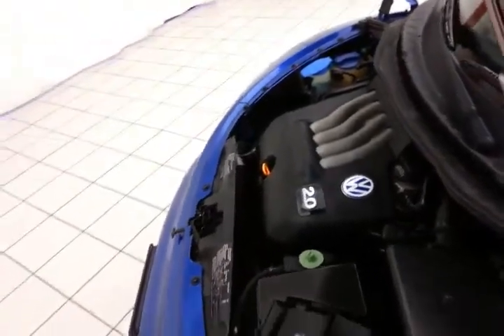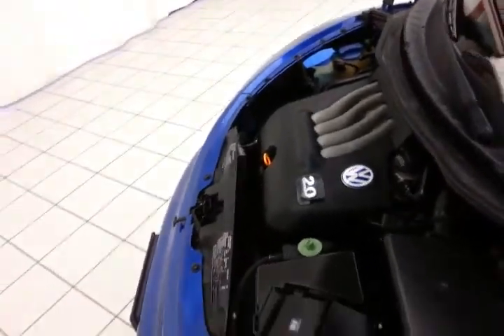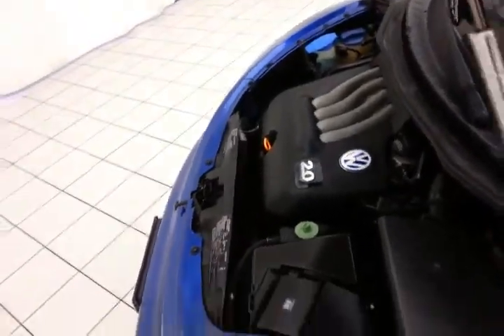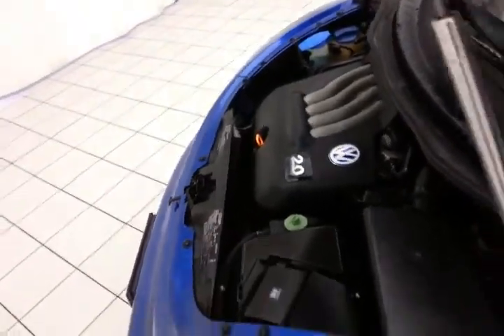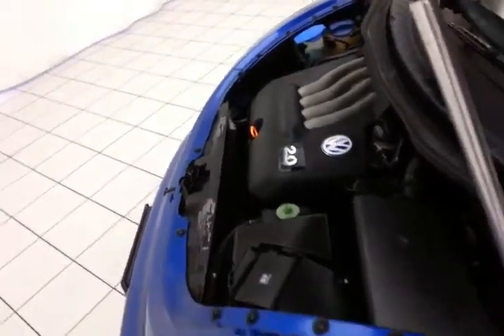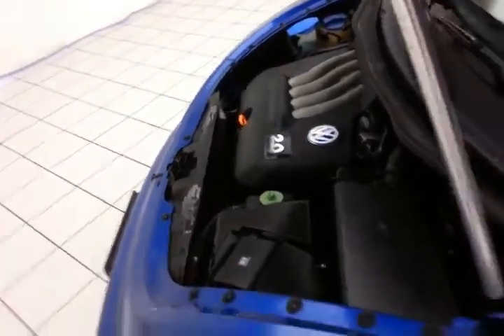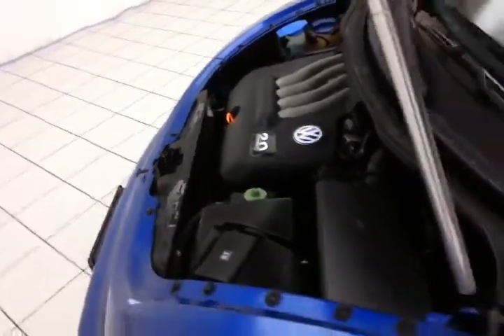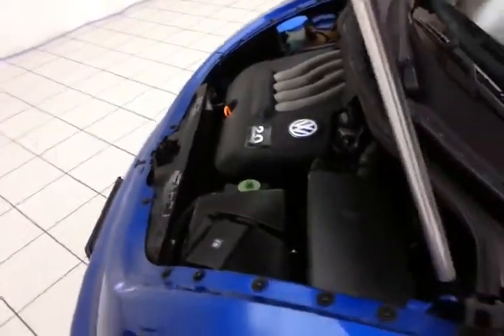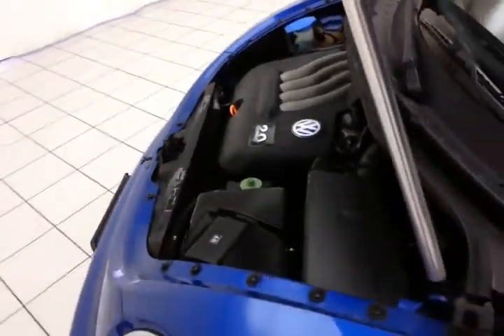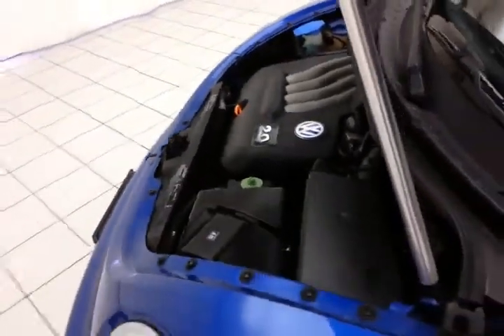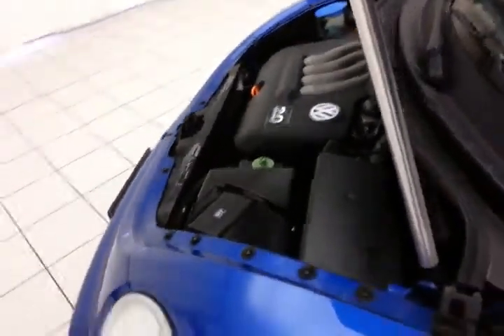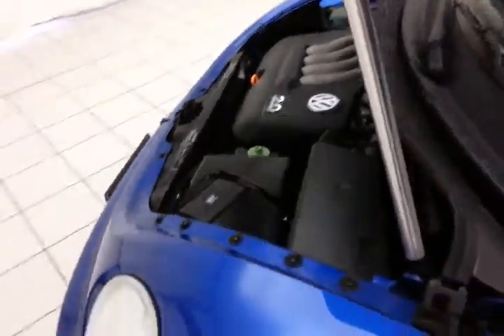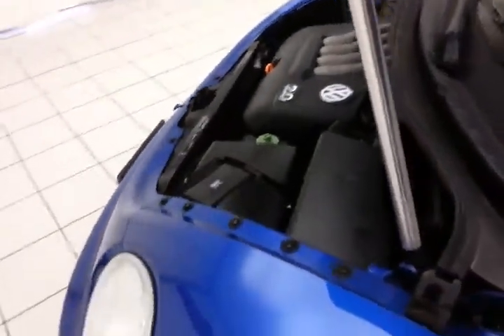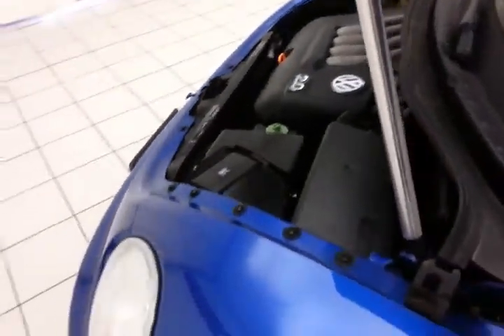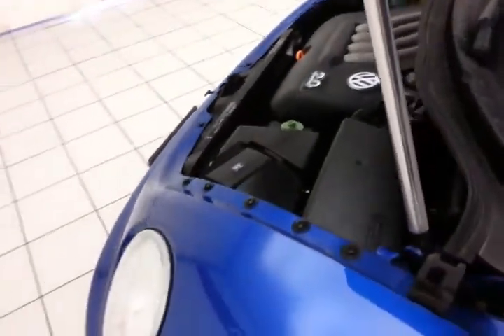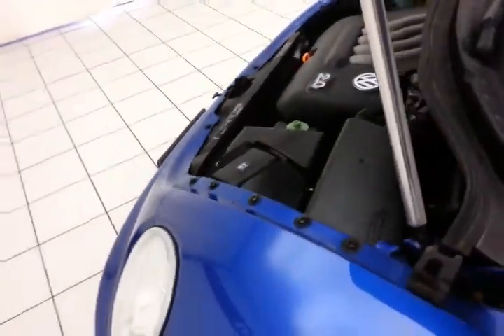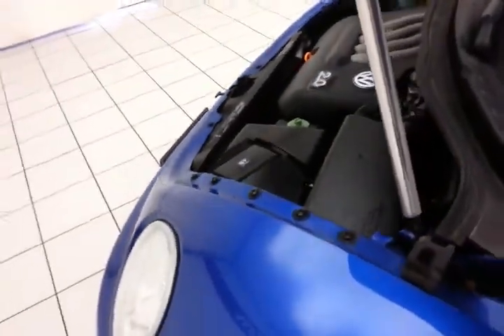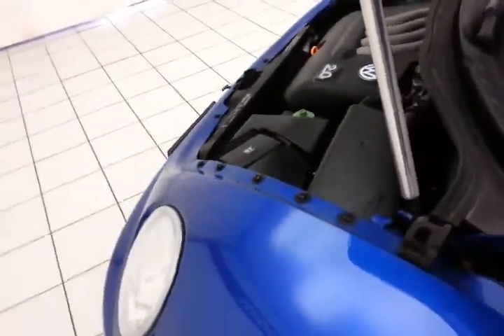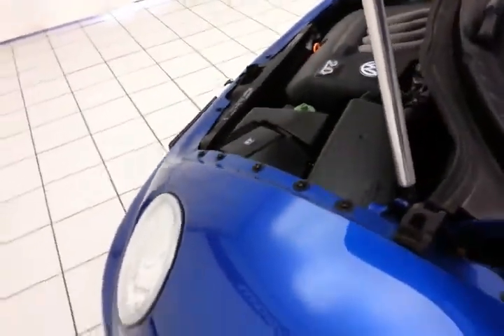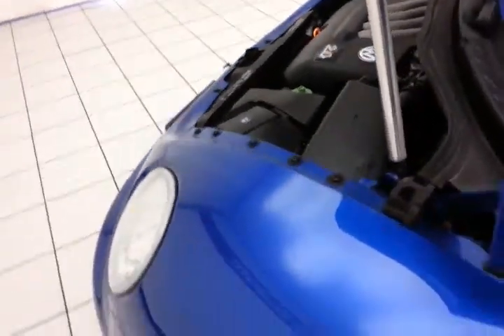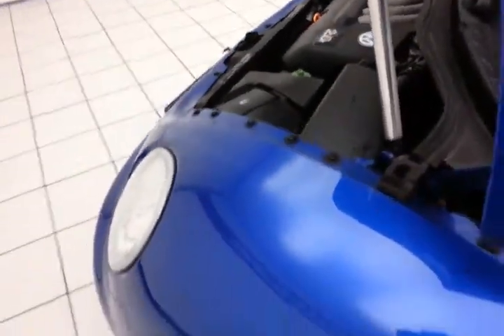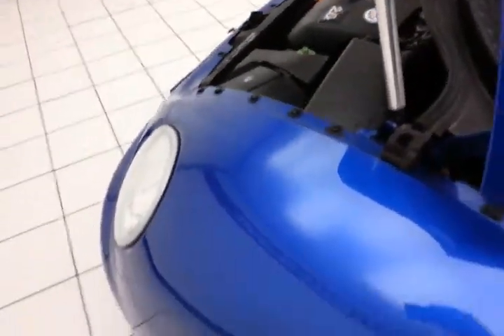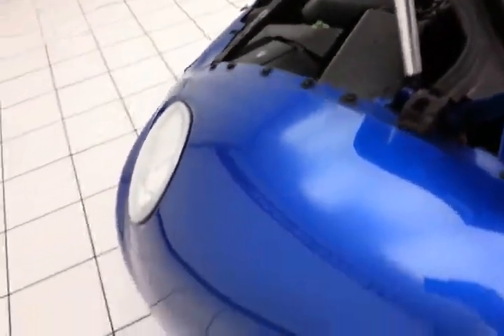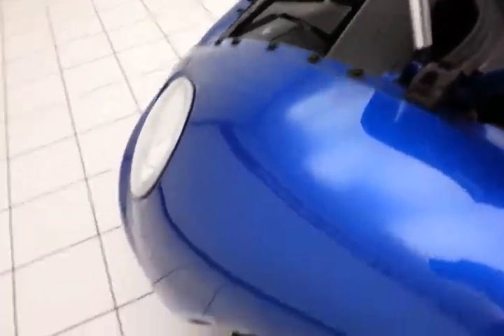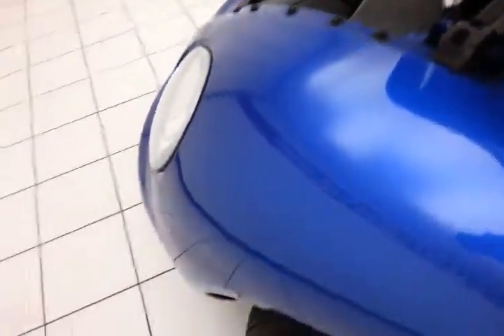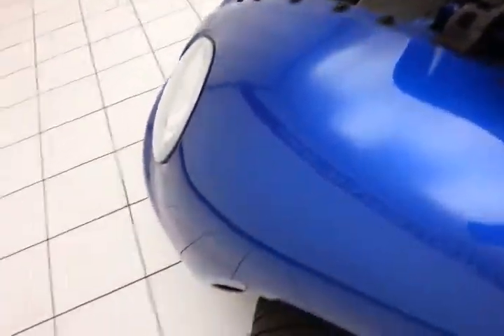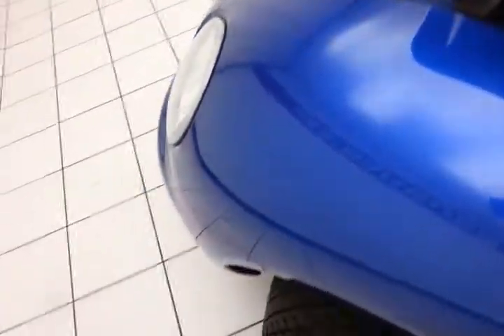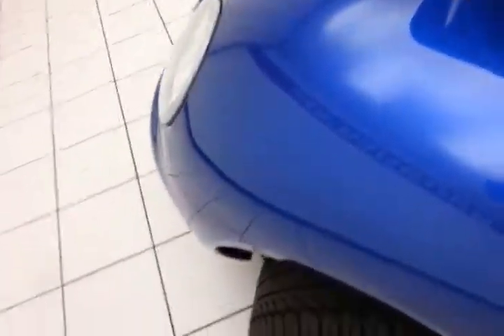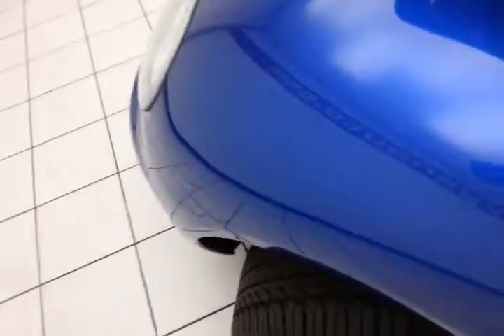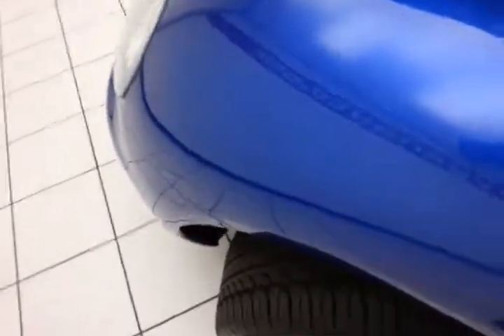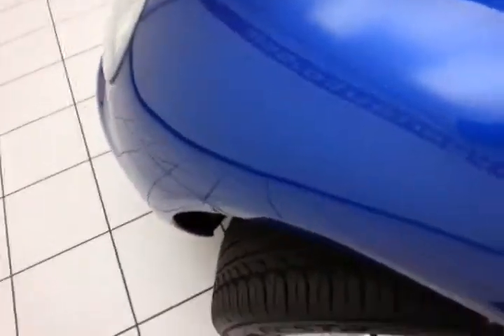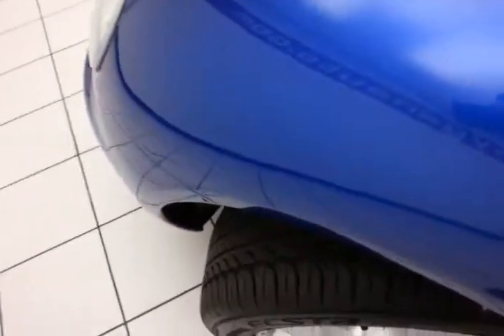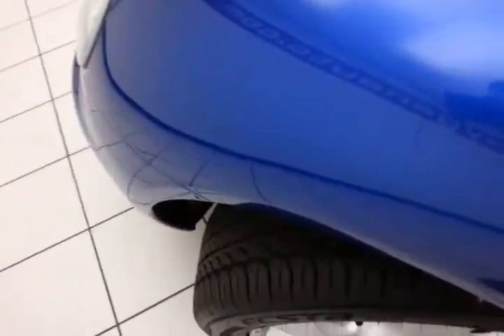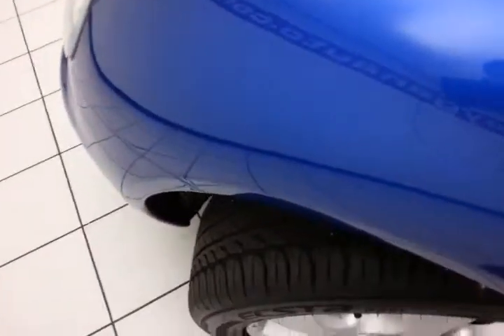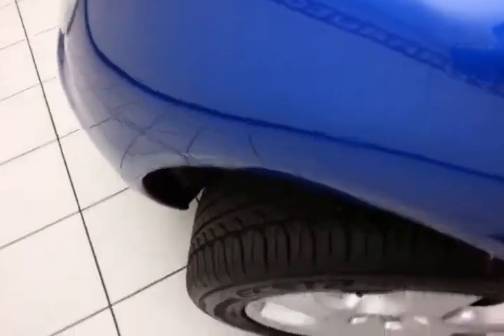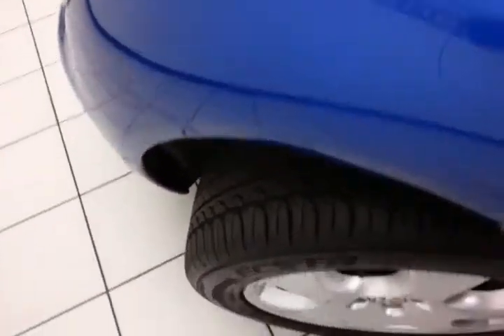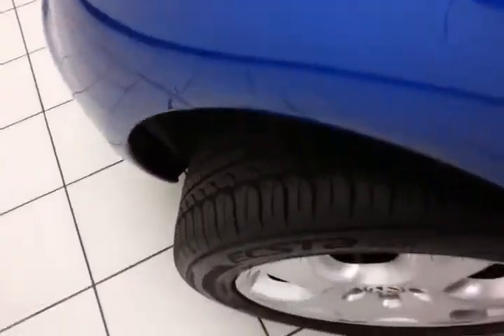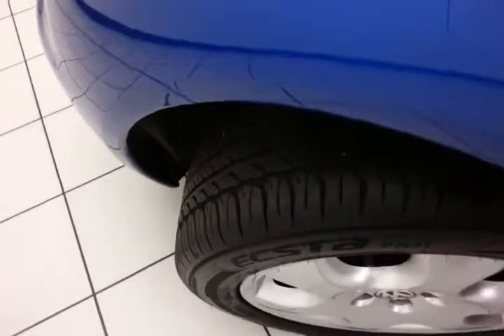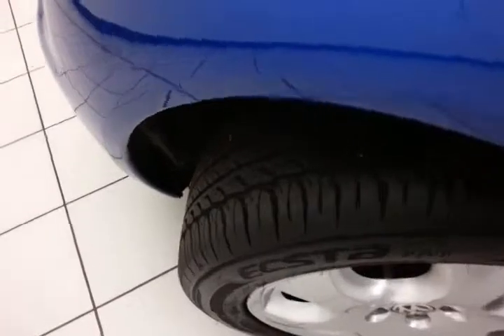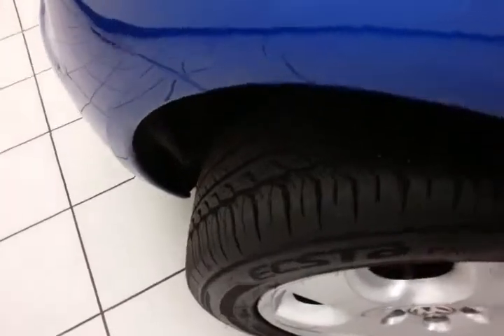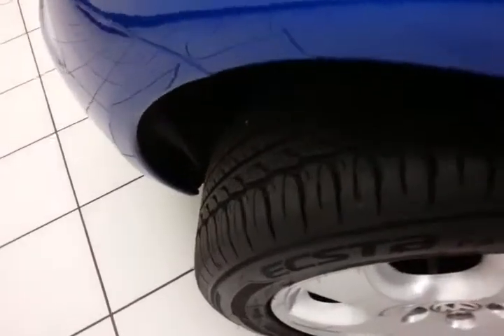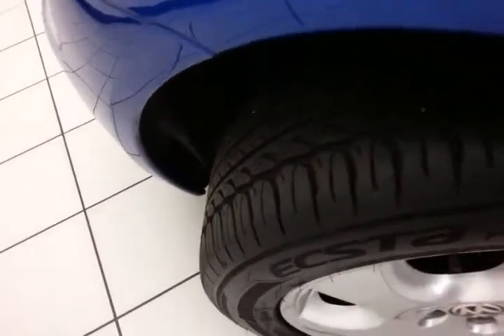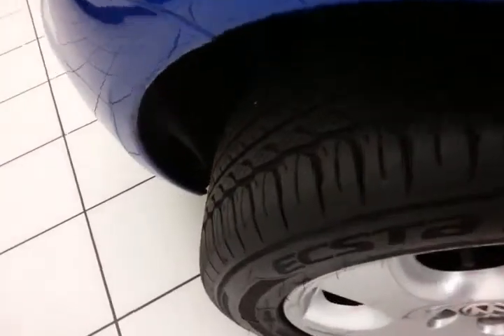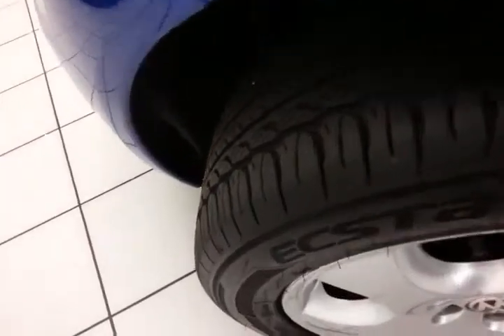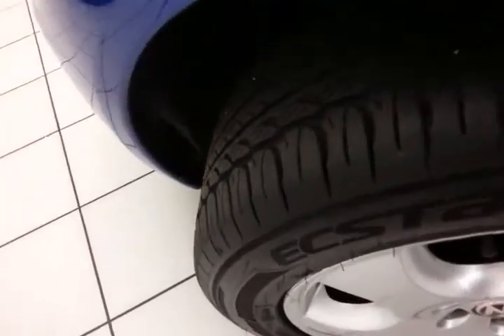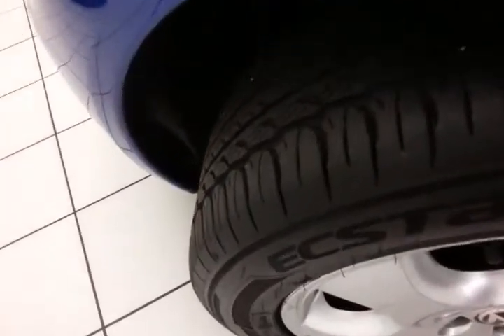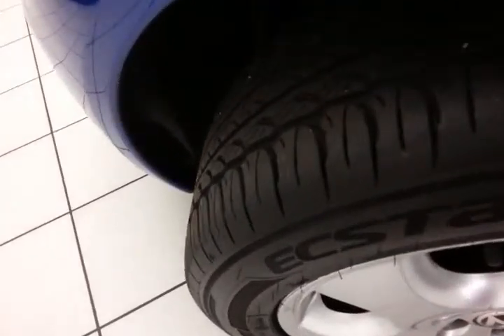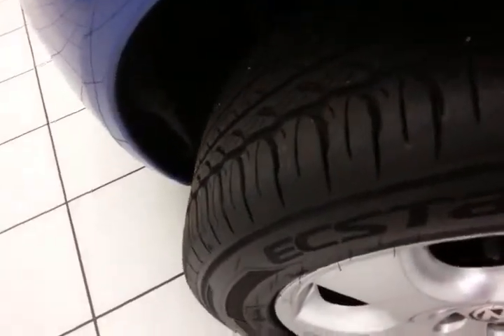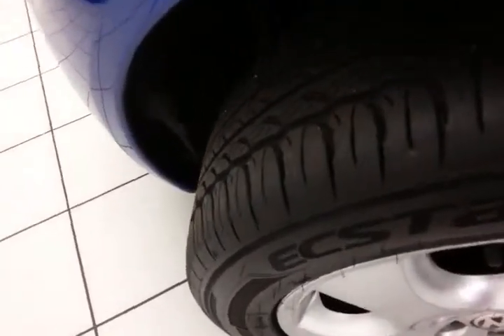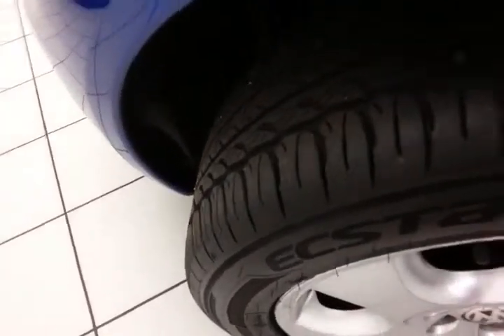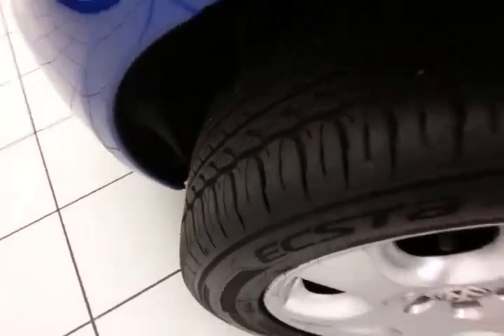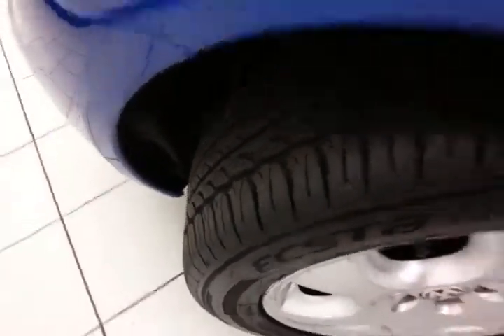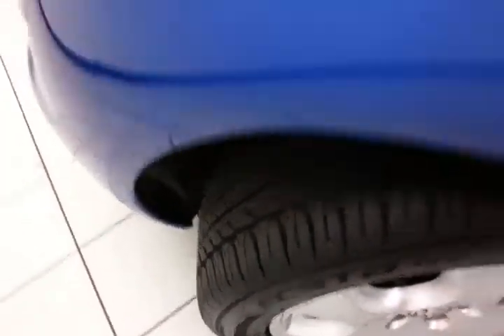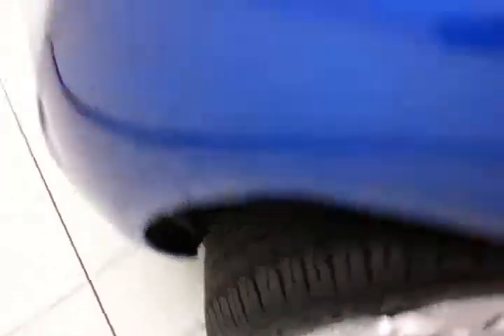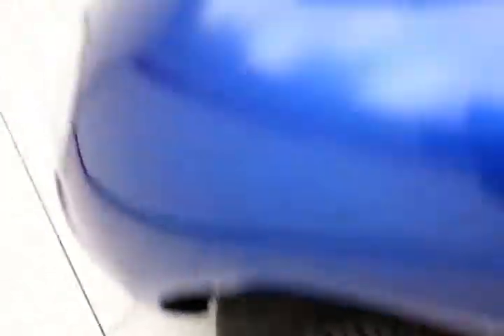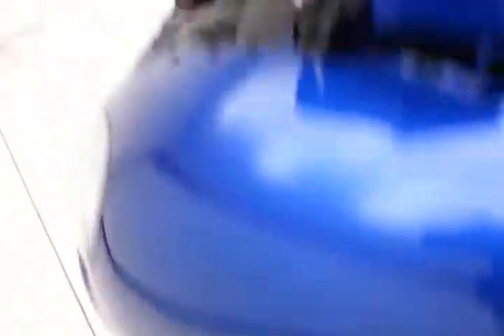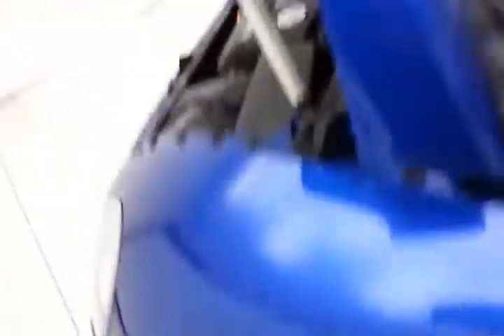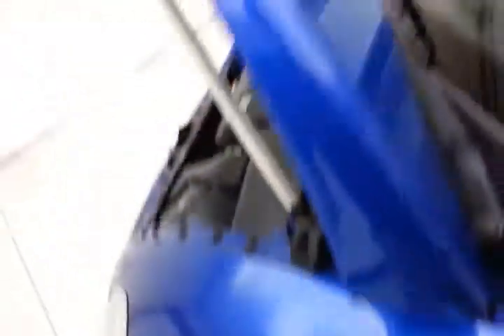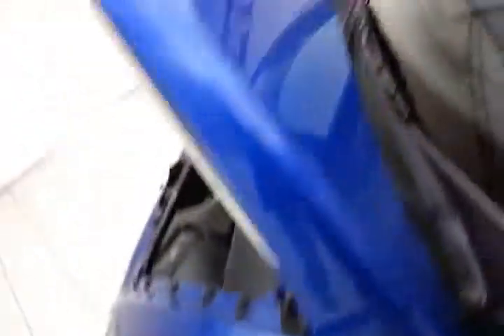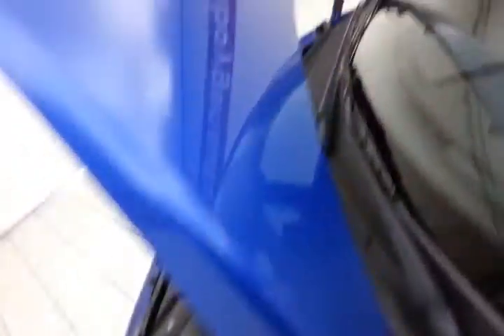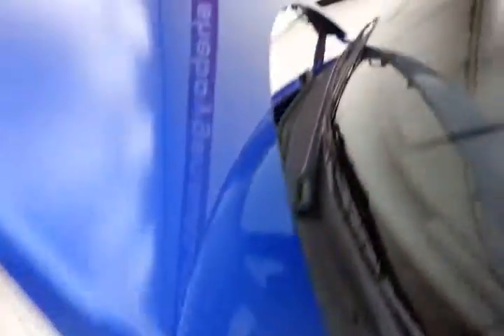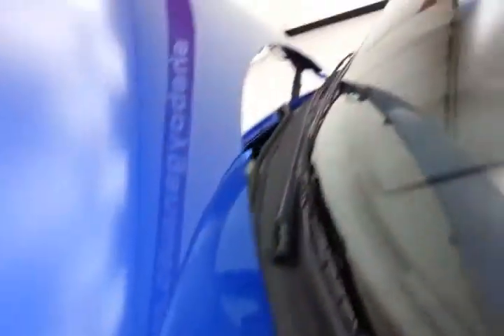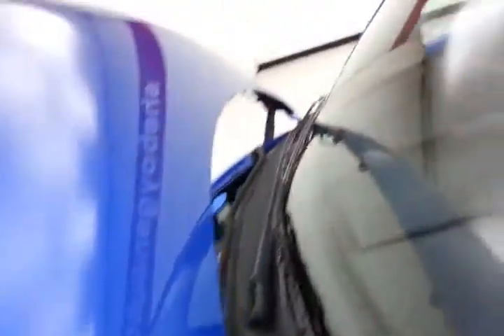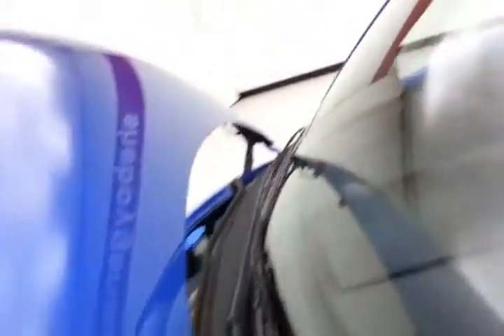EPA fuel economy estimates: an average of 24 miles to the gallon in the city and 31 on the highway. Approximately 70% tire tread remaining.